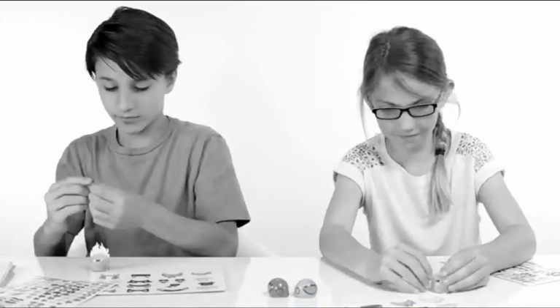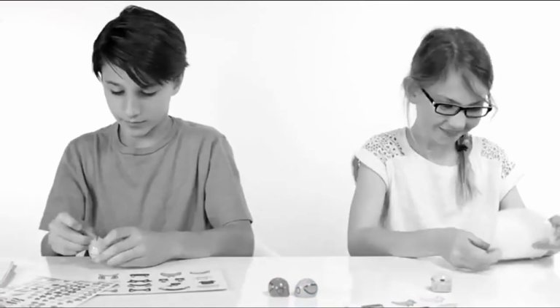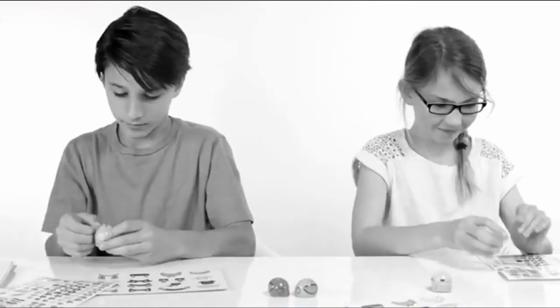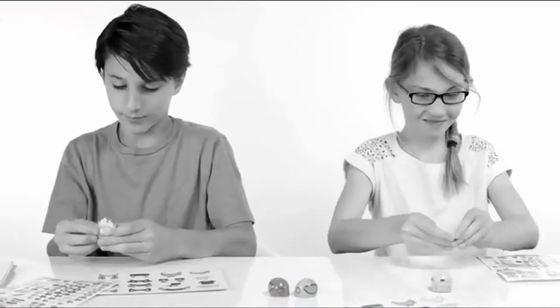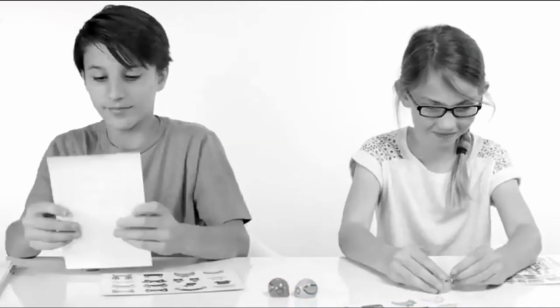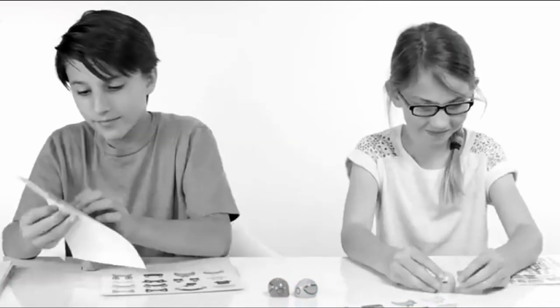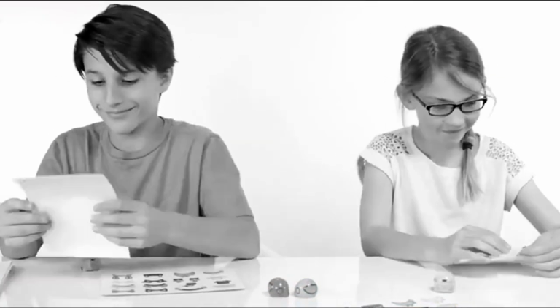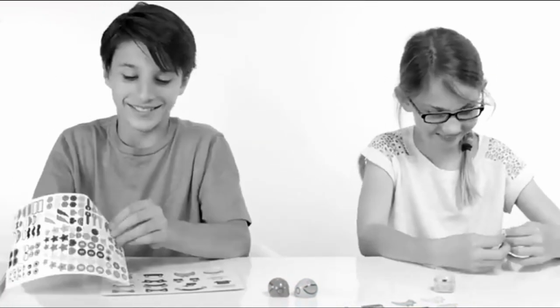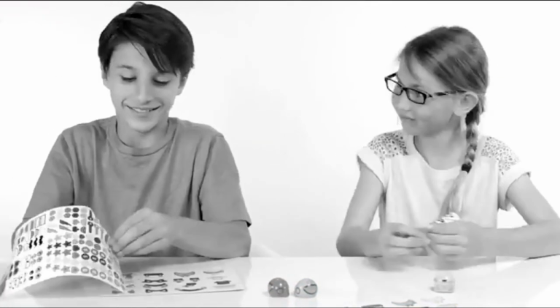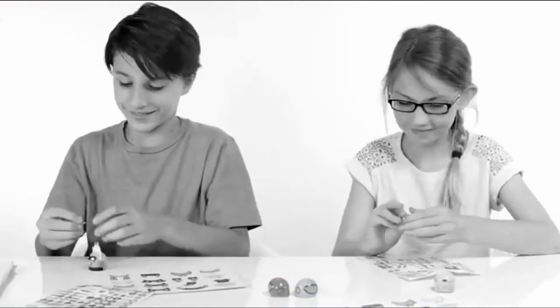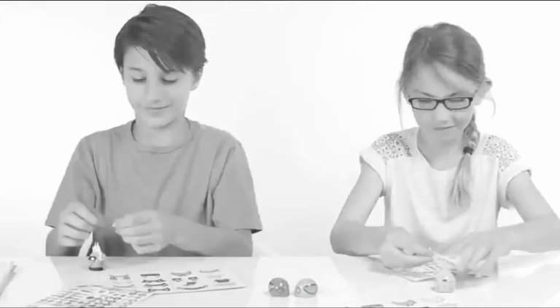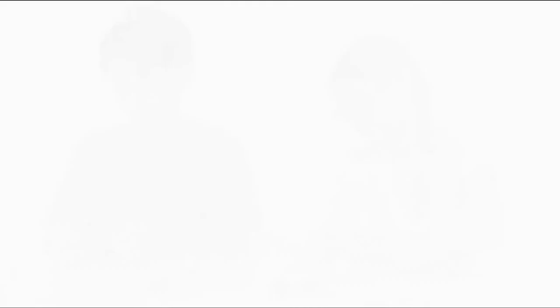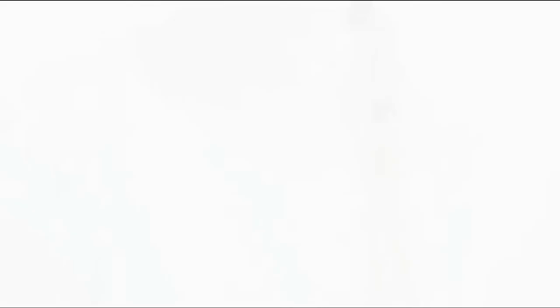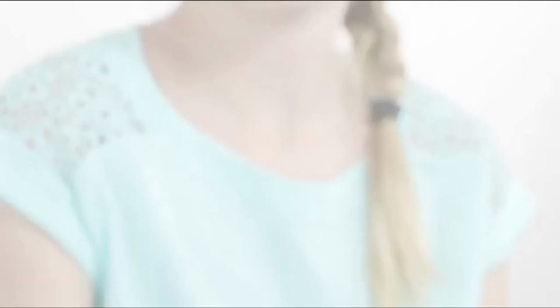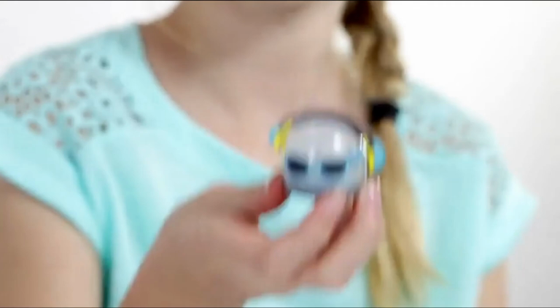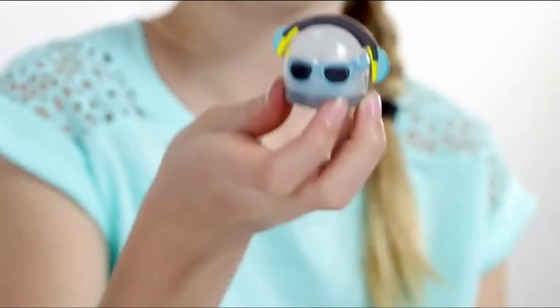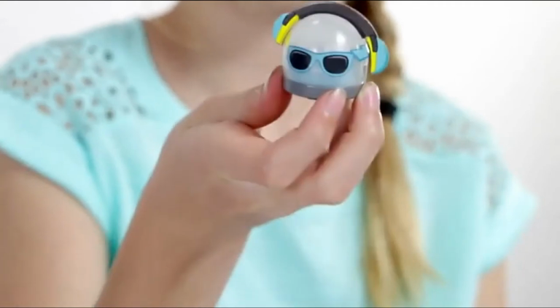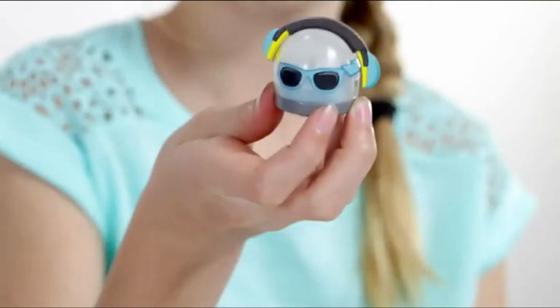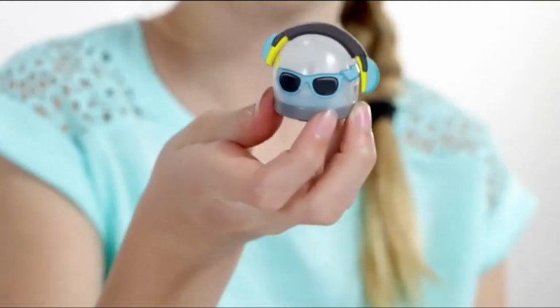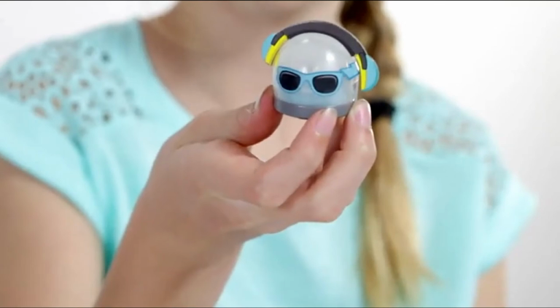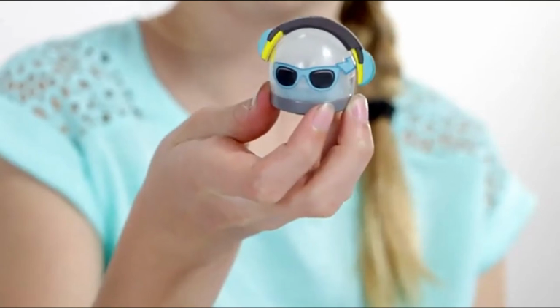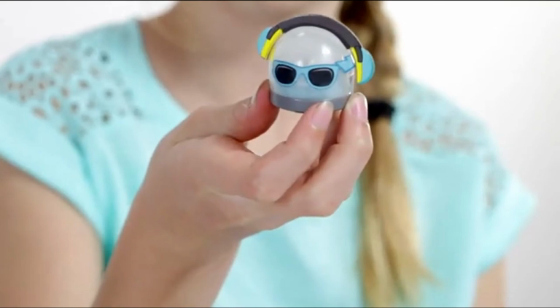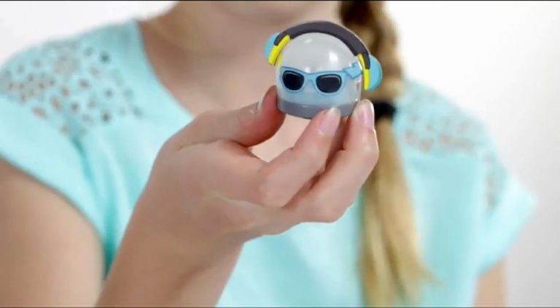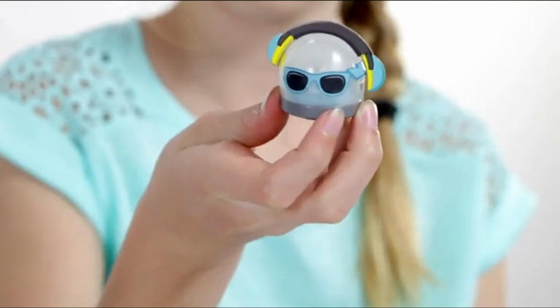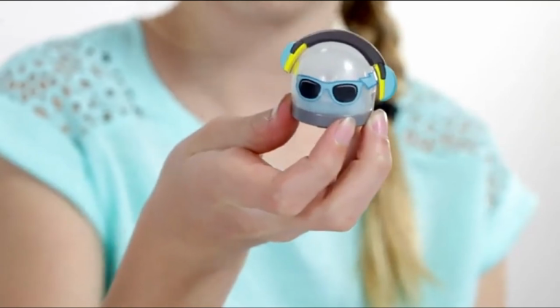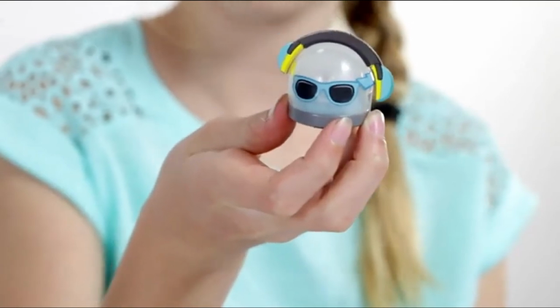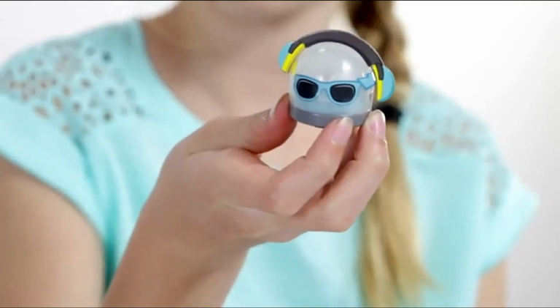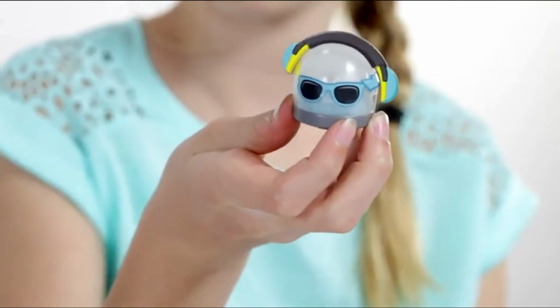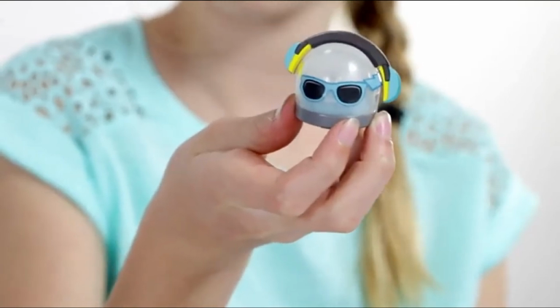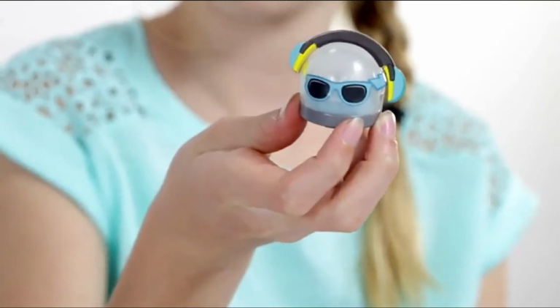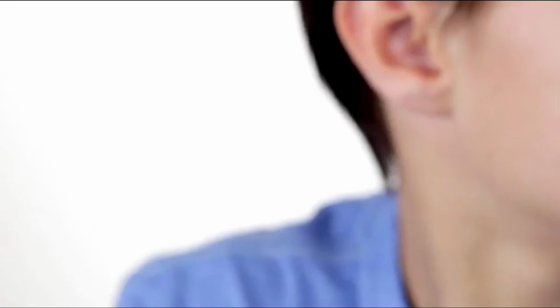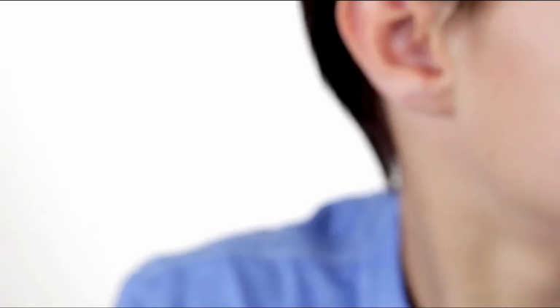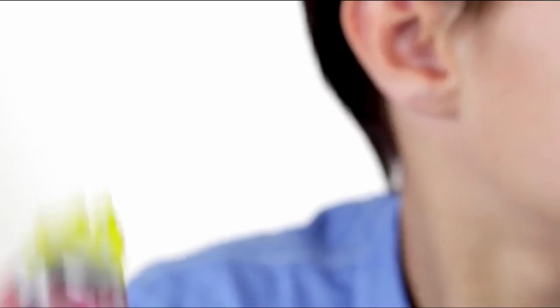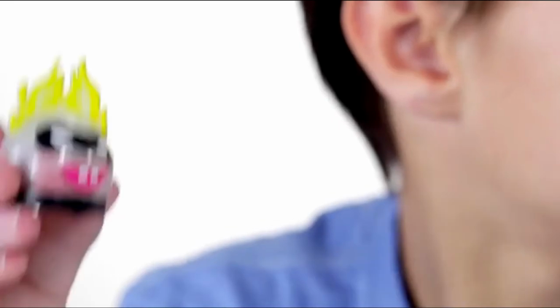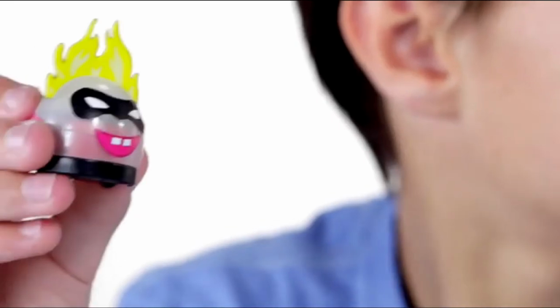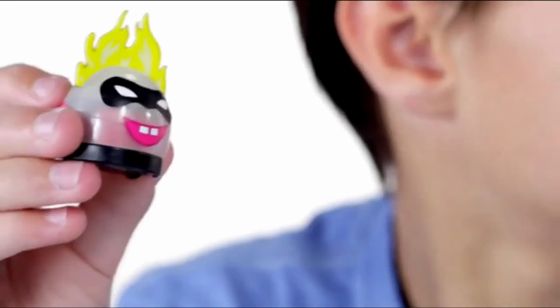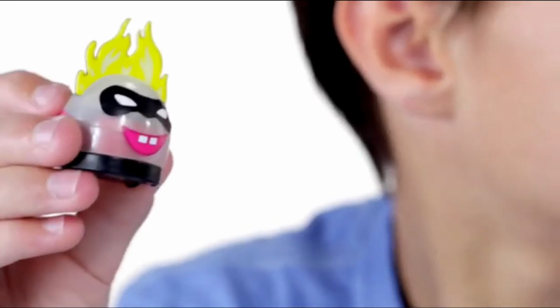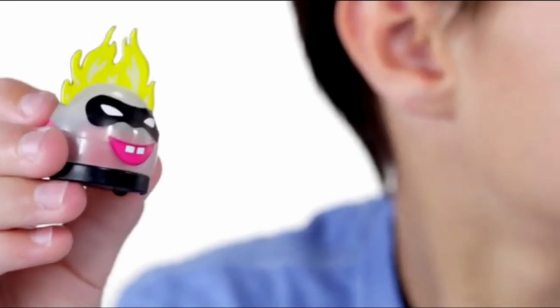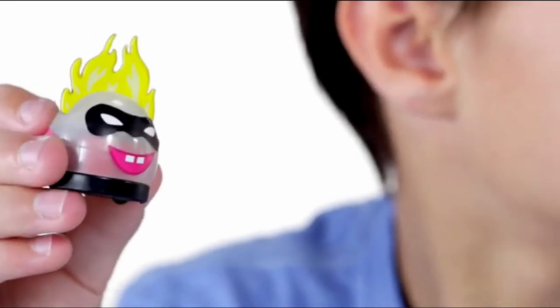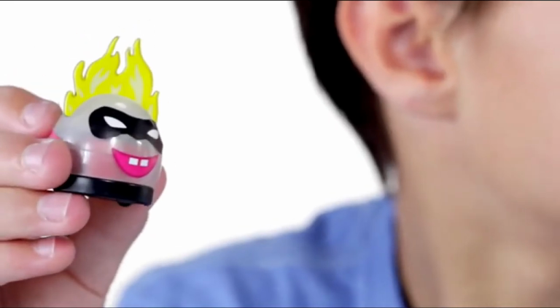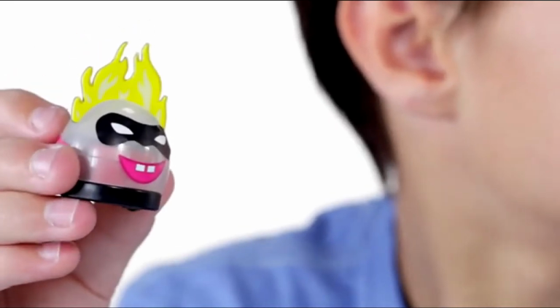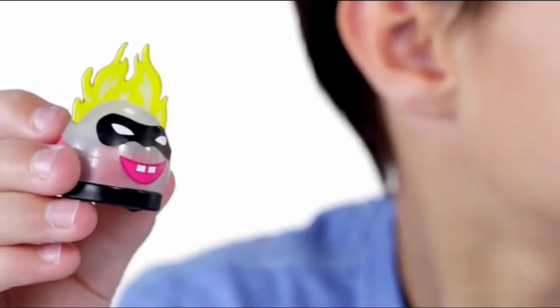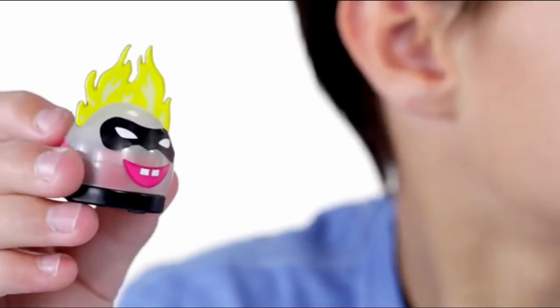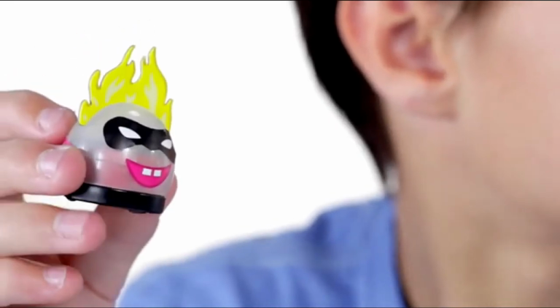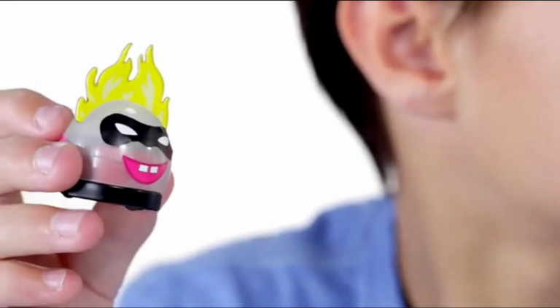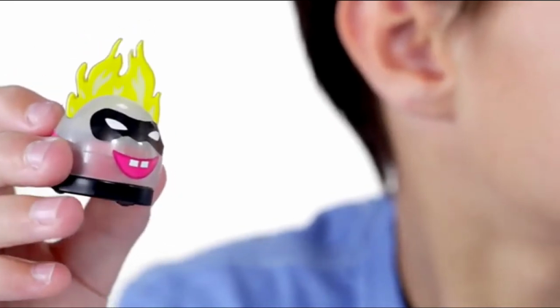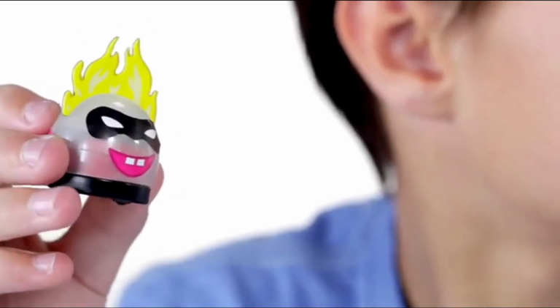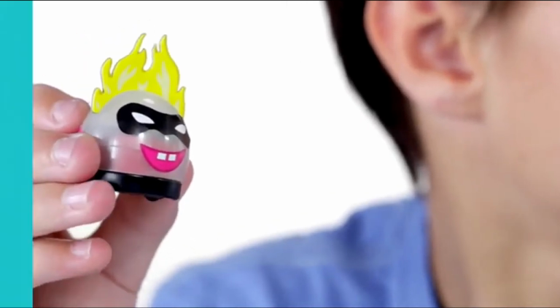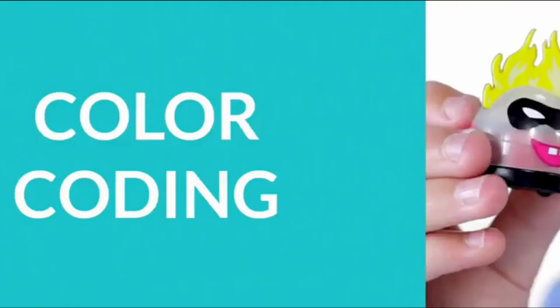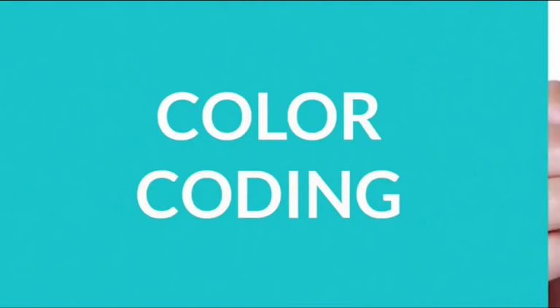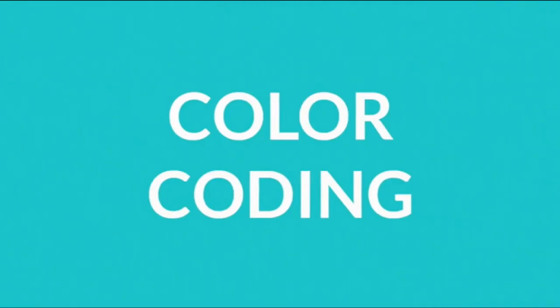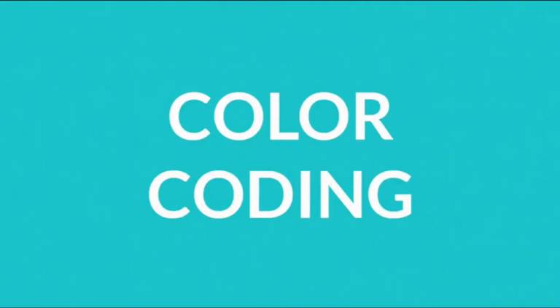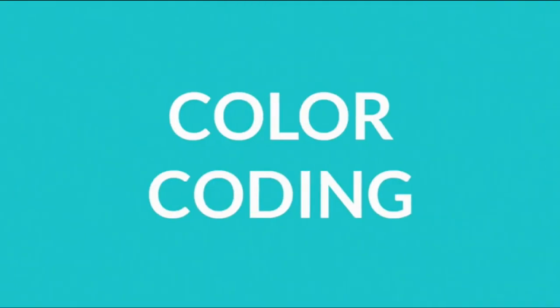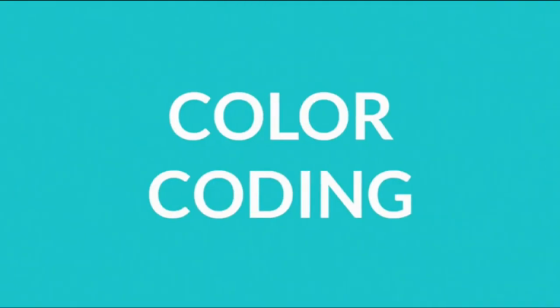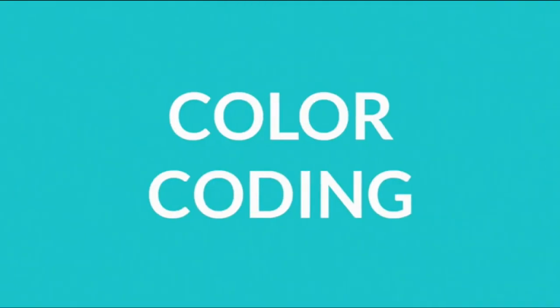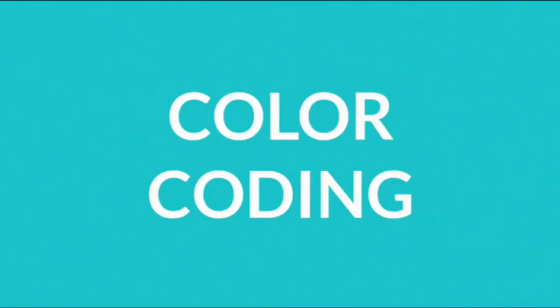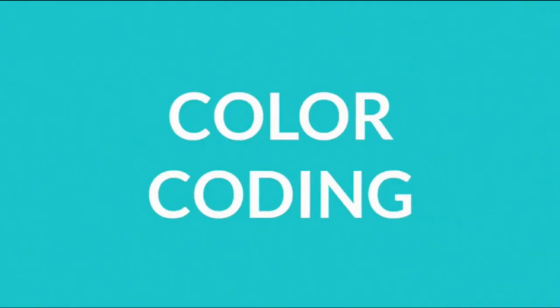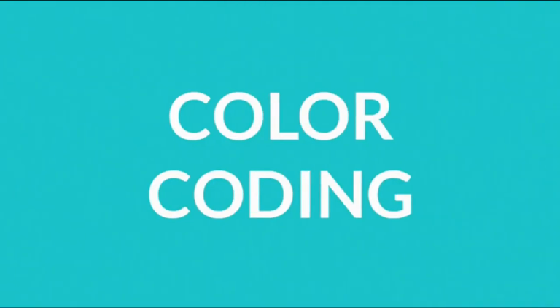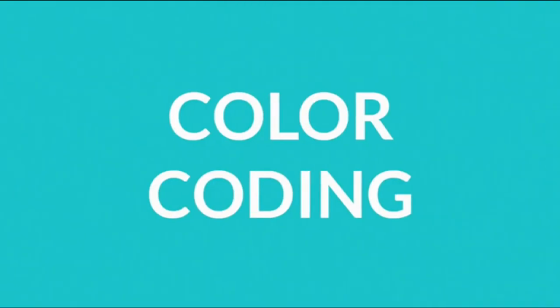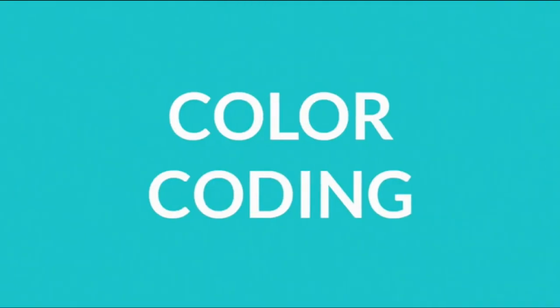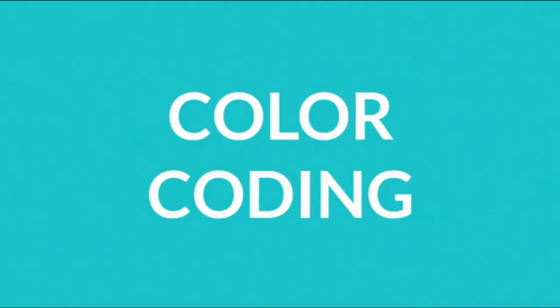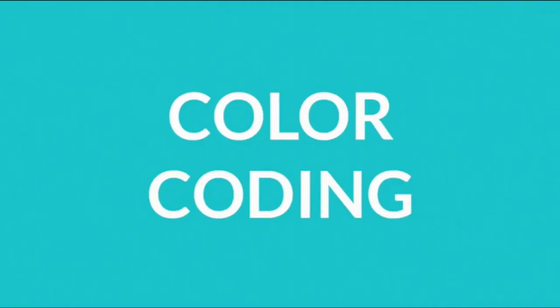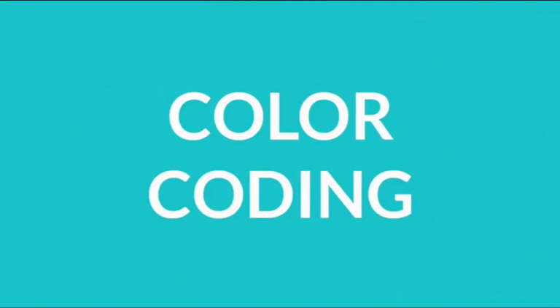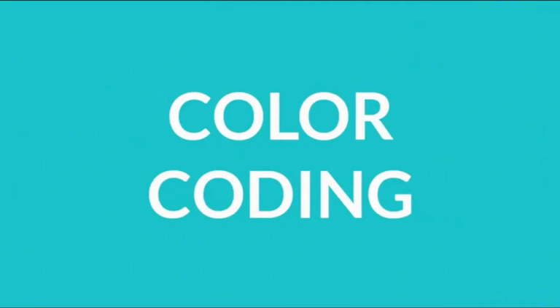Yay! Look at my Ozobot. Cool. Look at mine. Nice. Let's start color-coding with the markers.